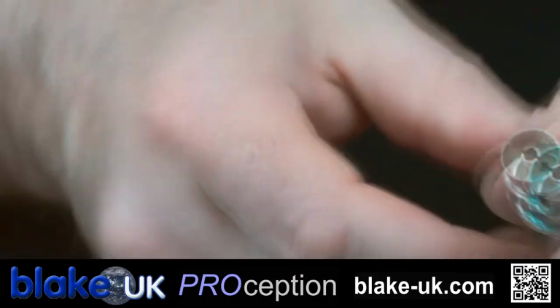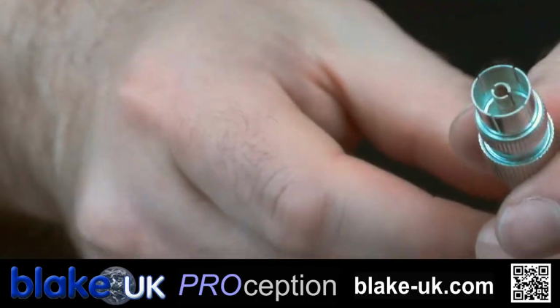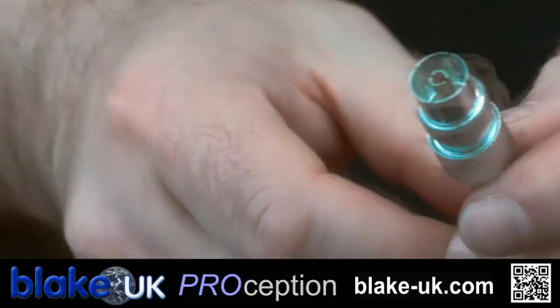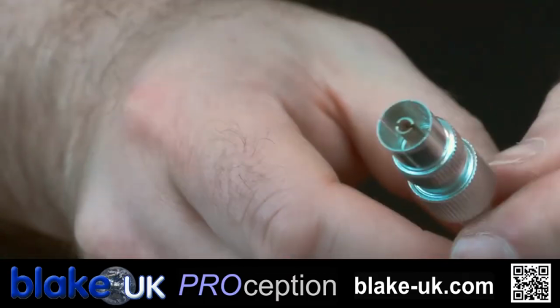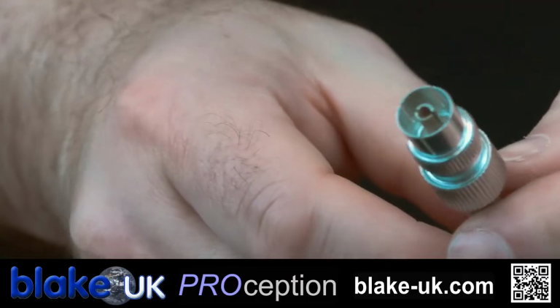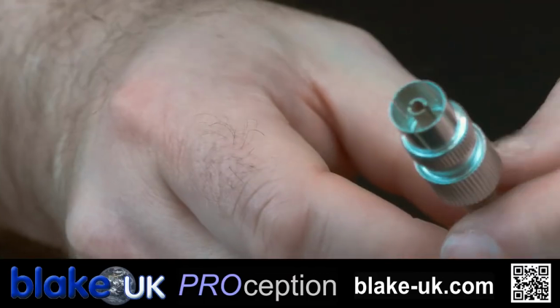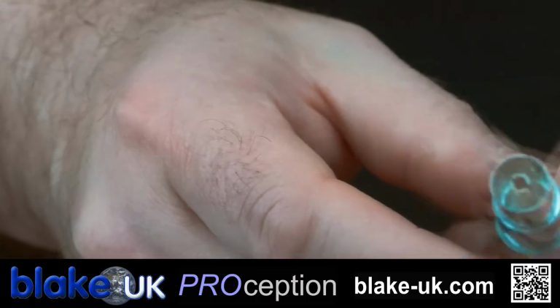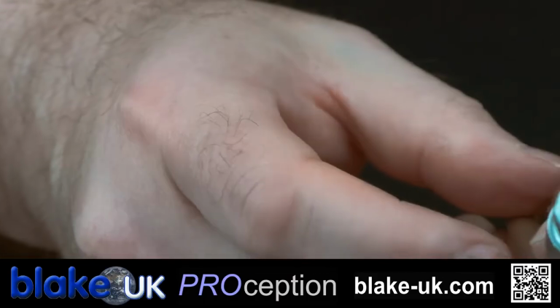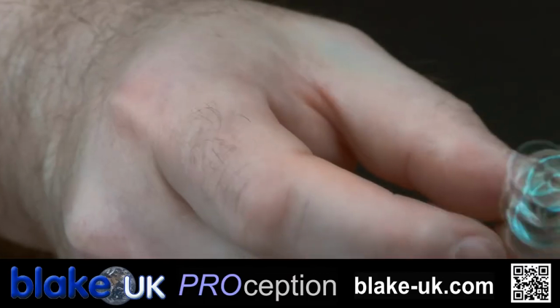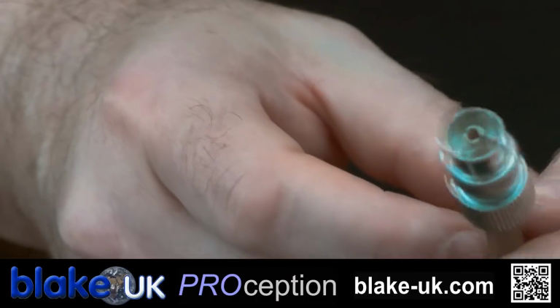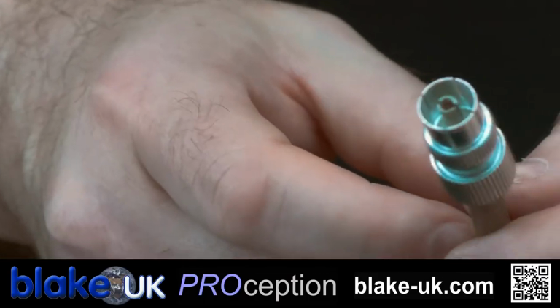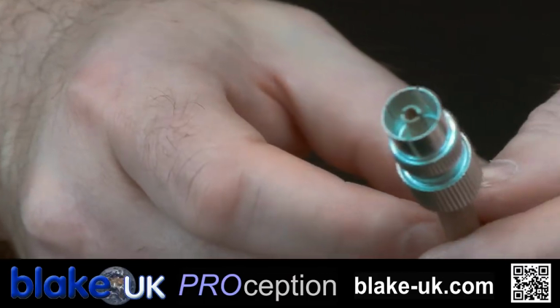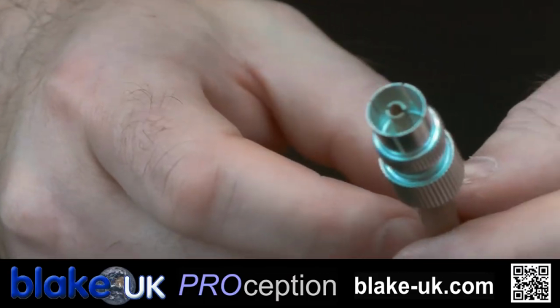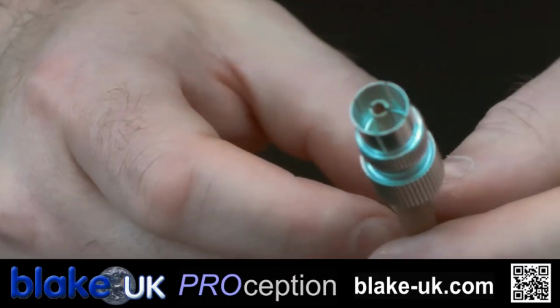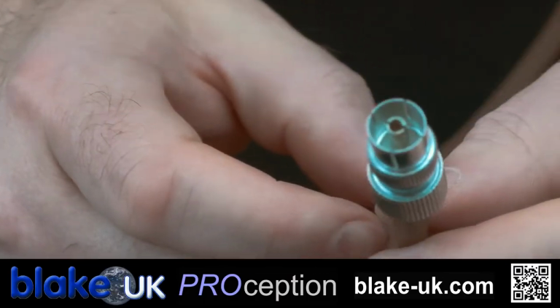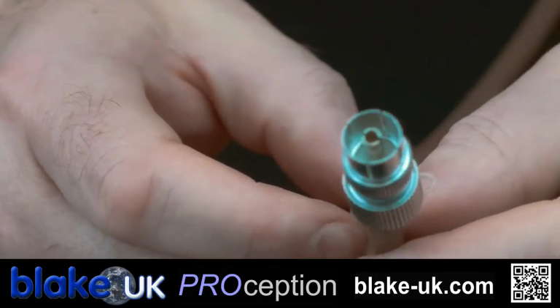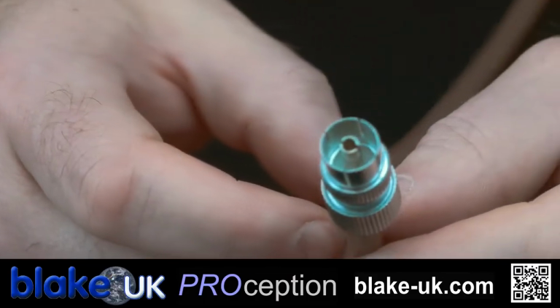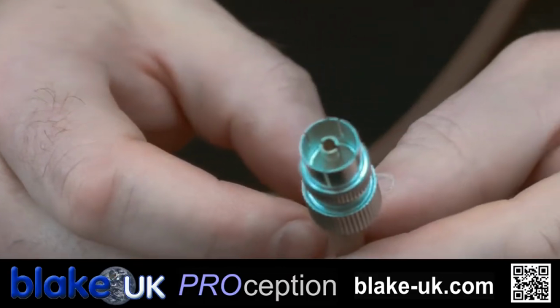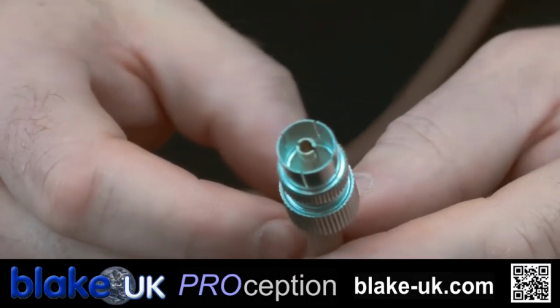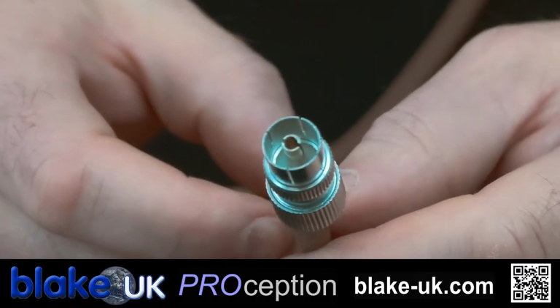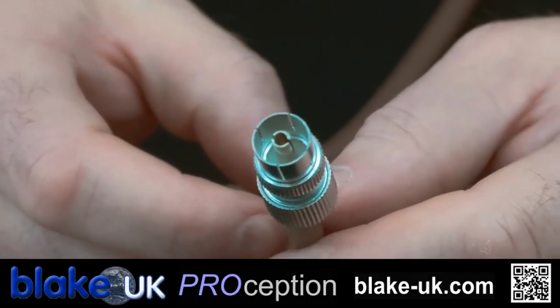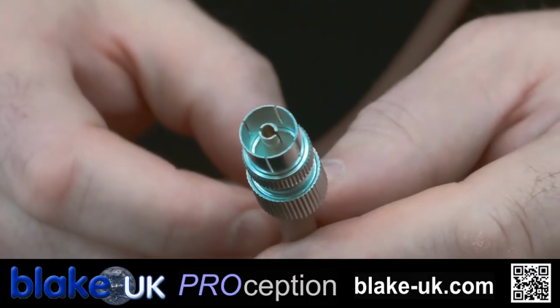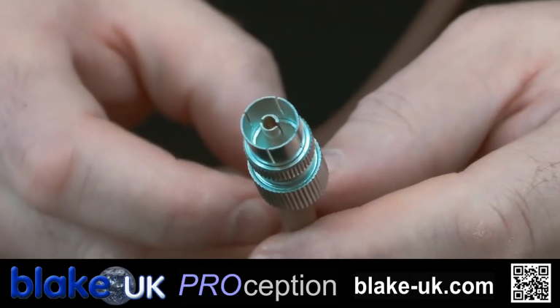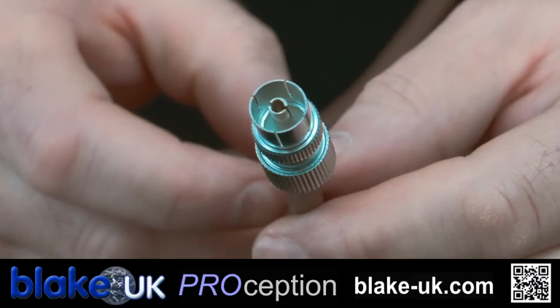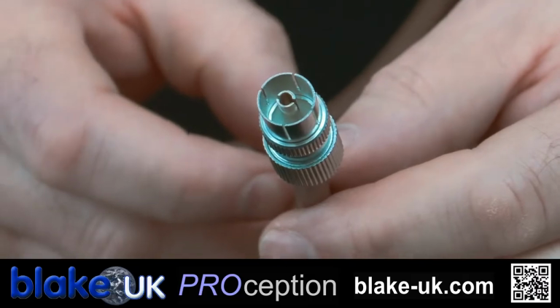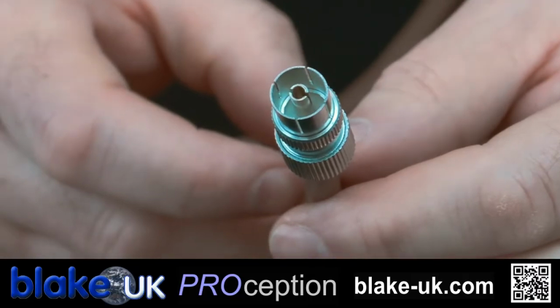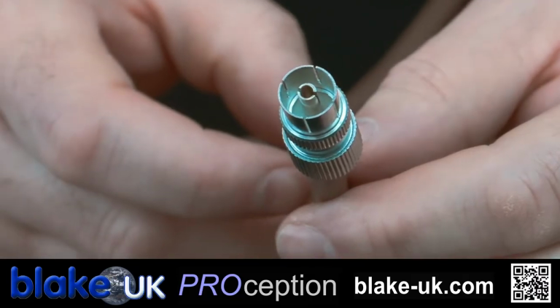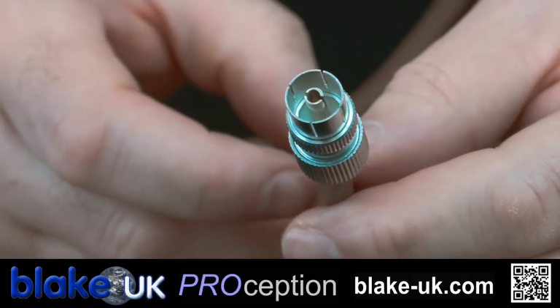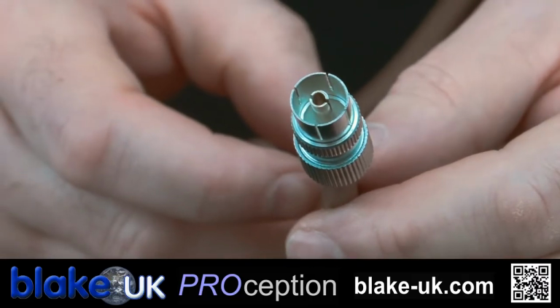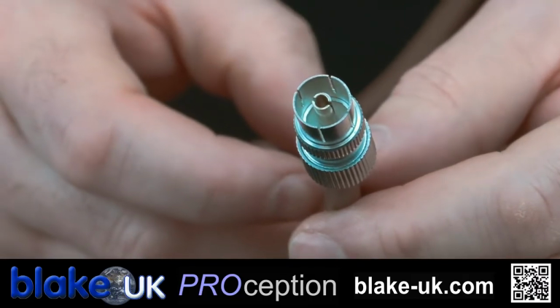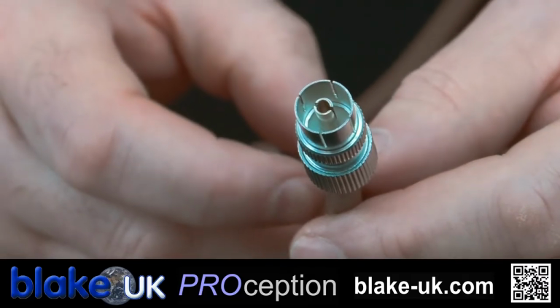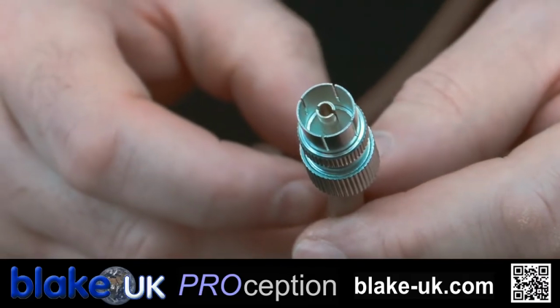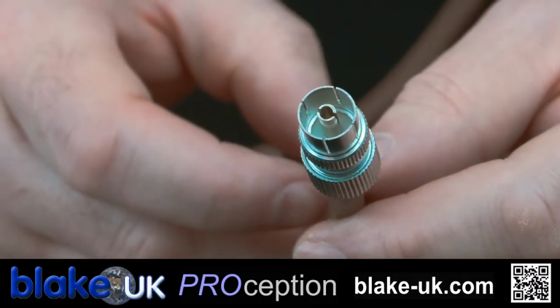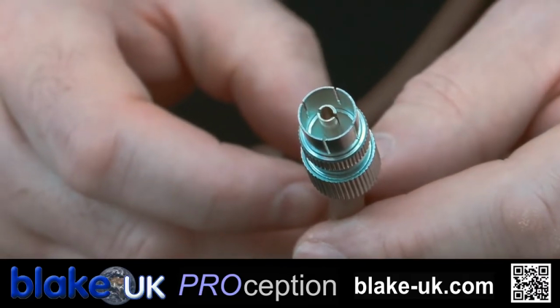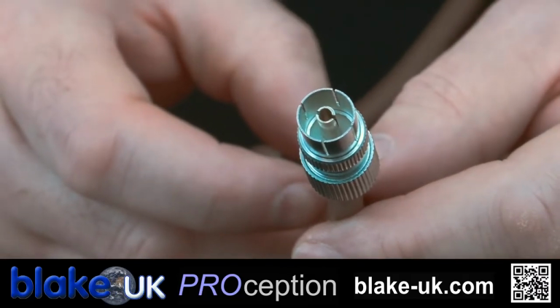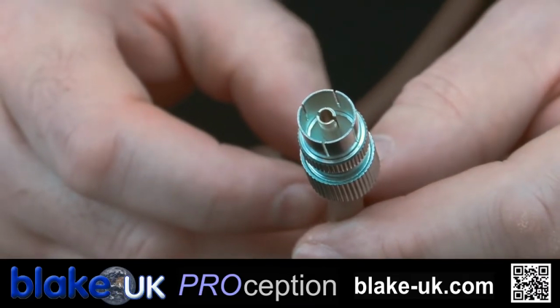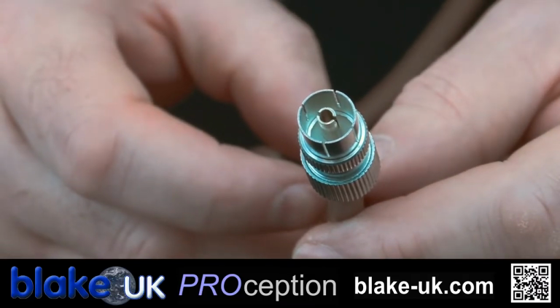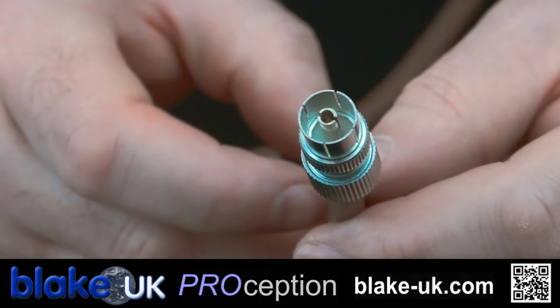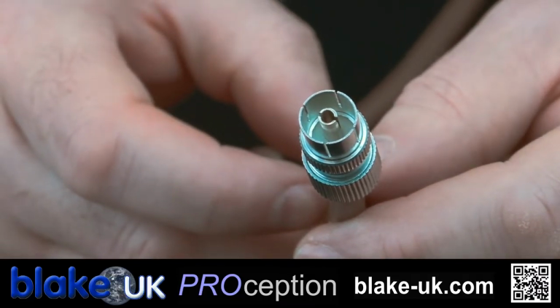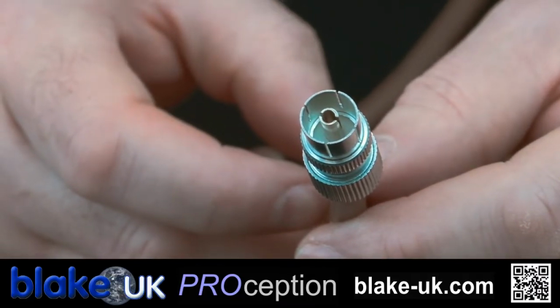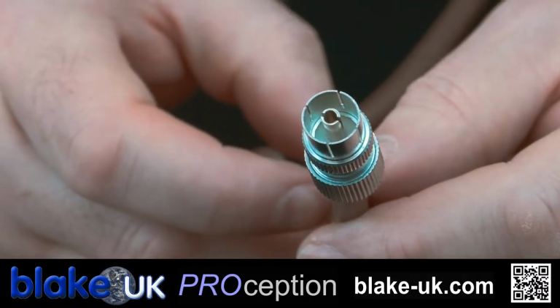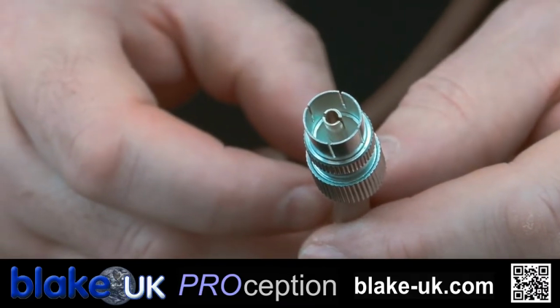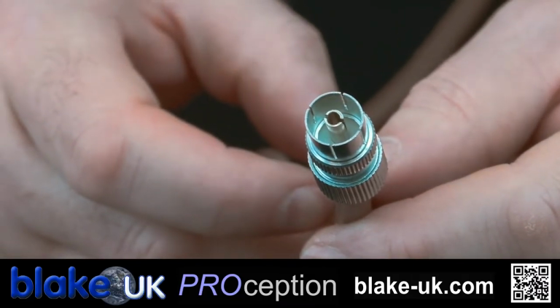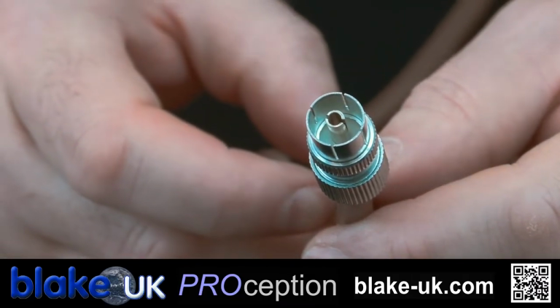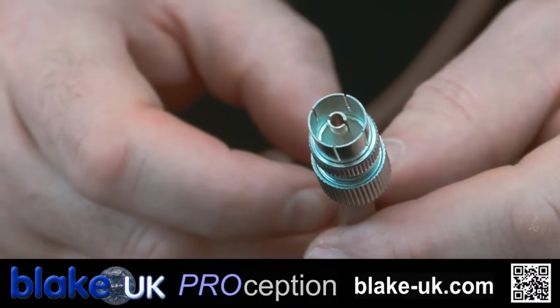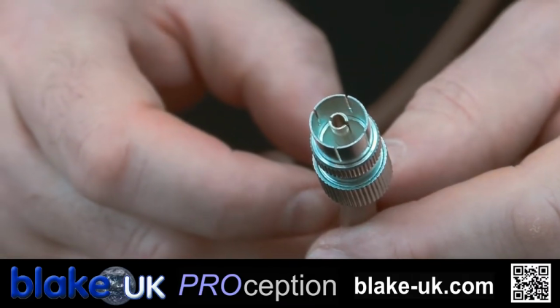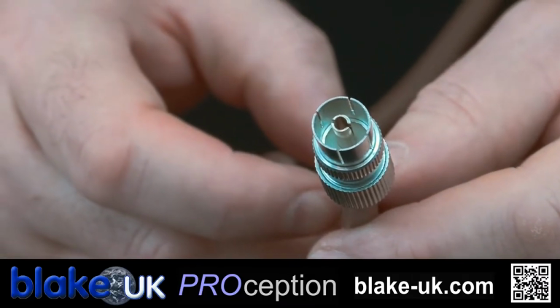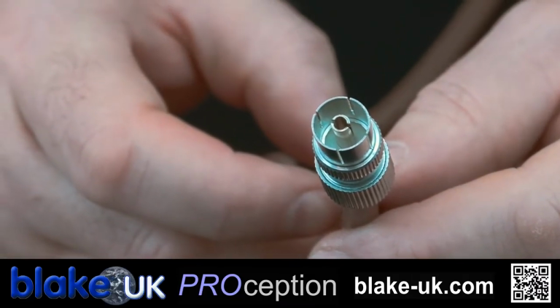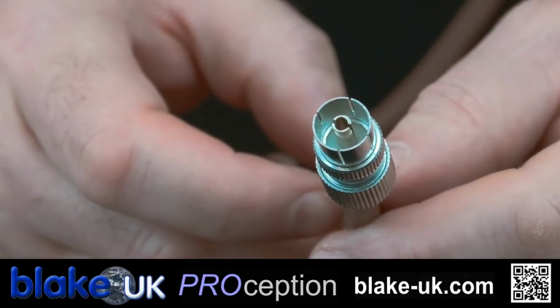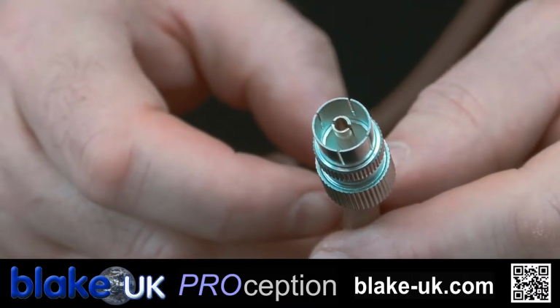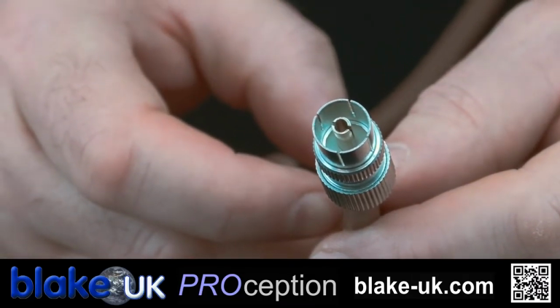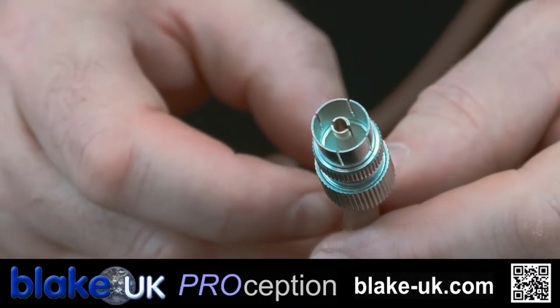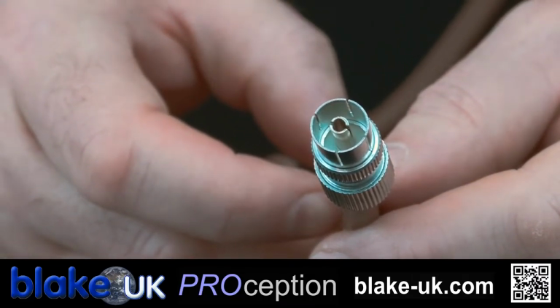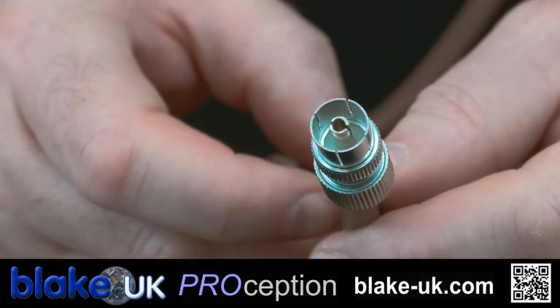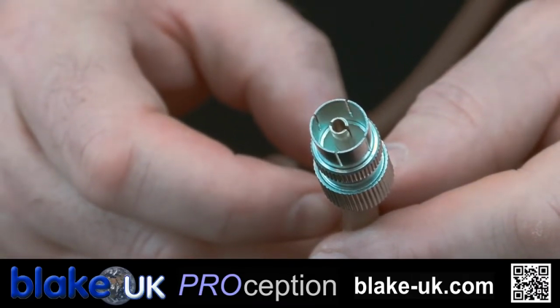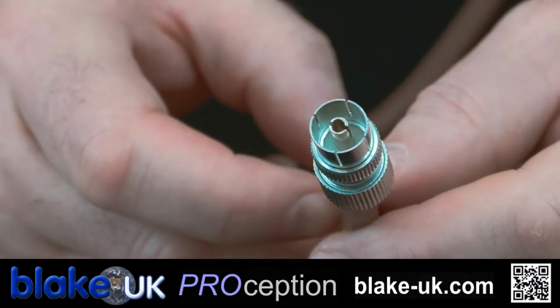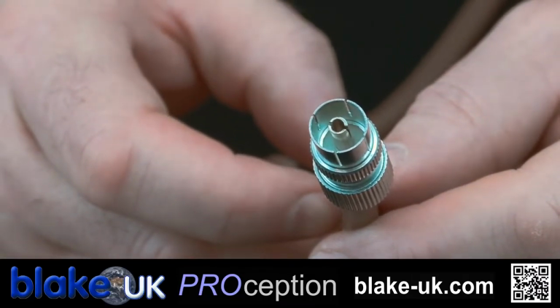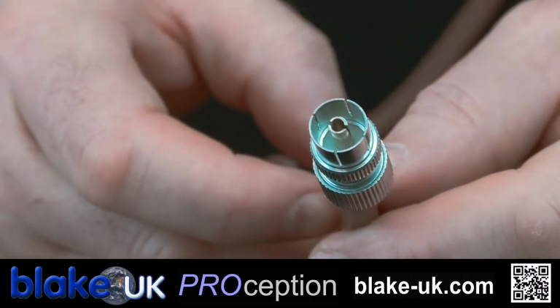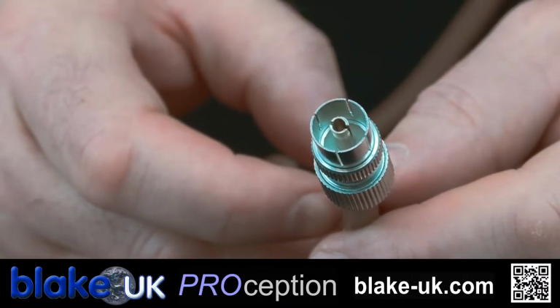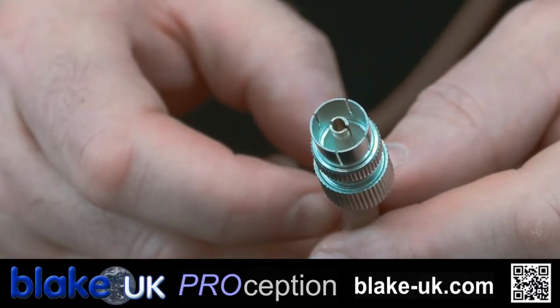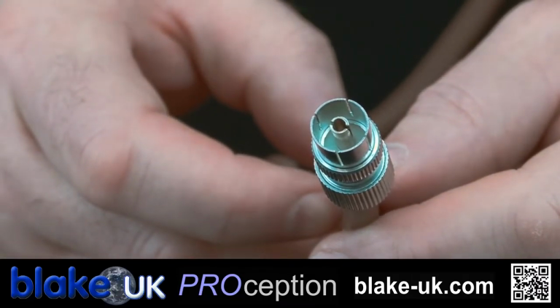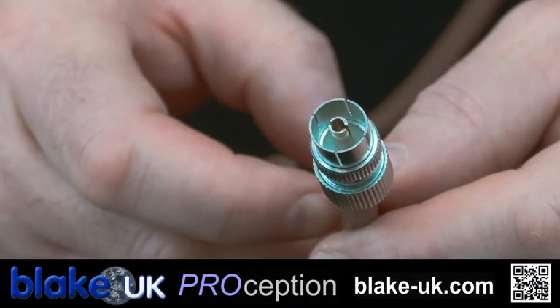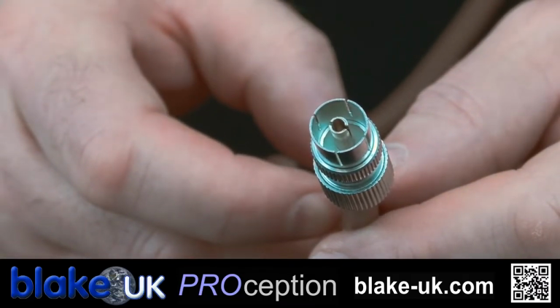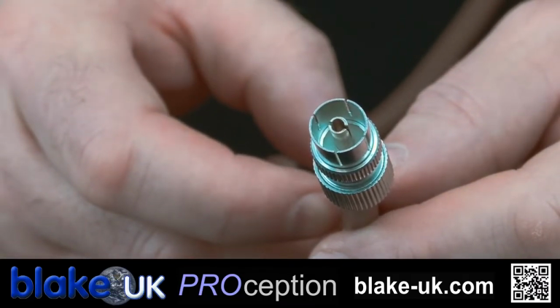And that is how you fit a Procon 34 female TV plug, or IEC plug as they are sometimes called.